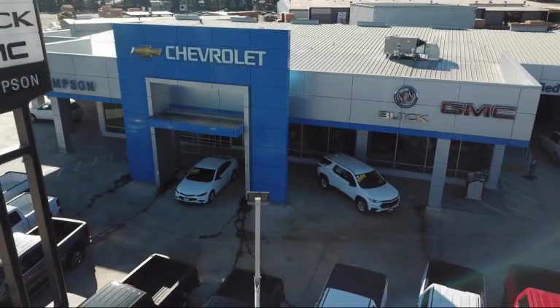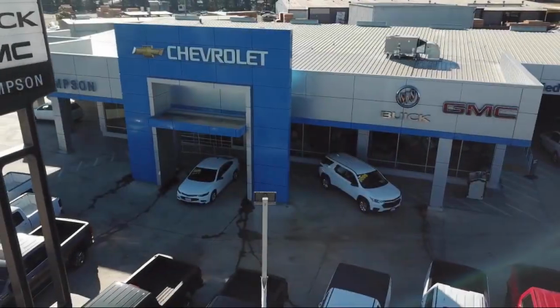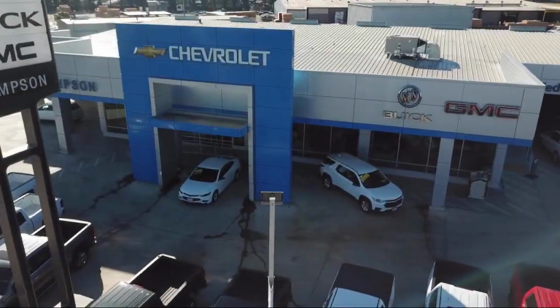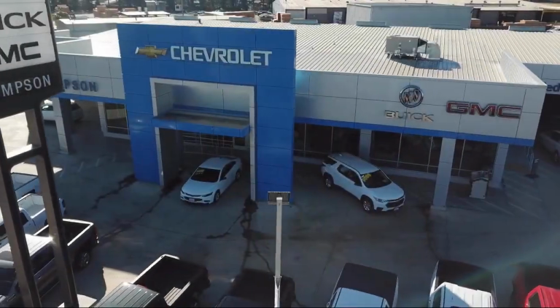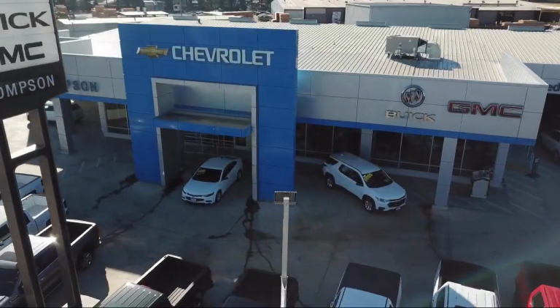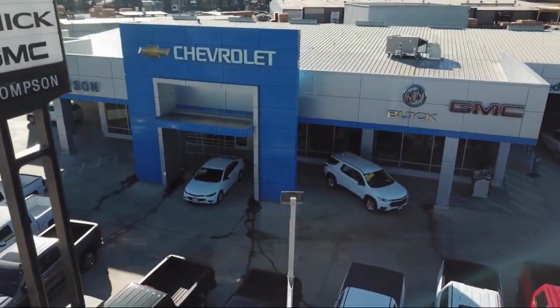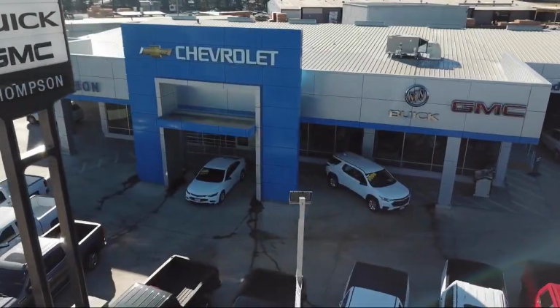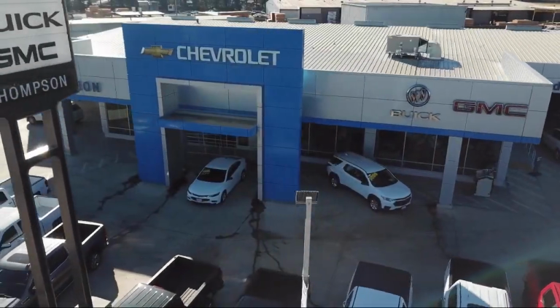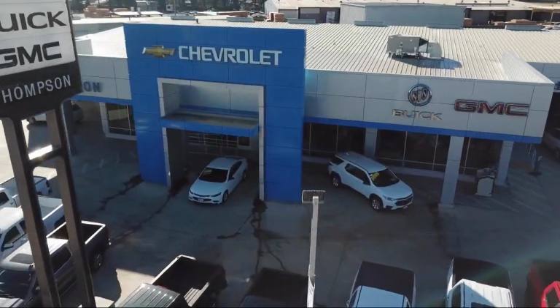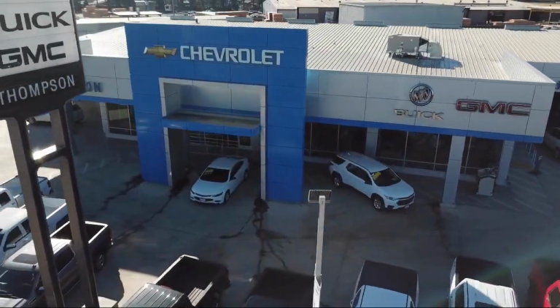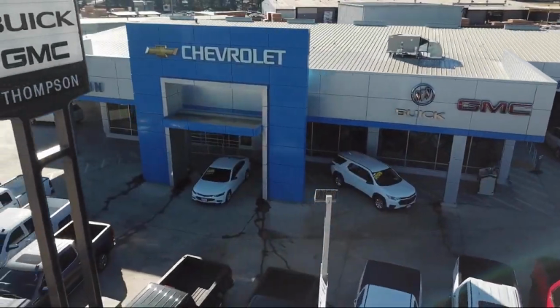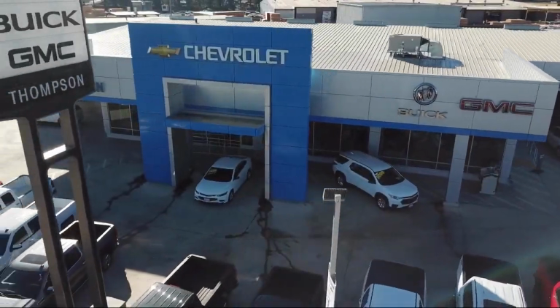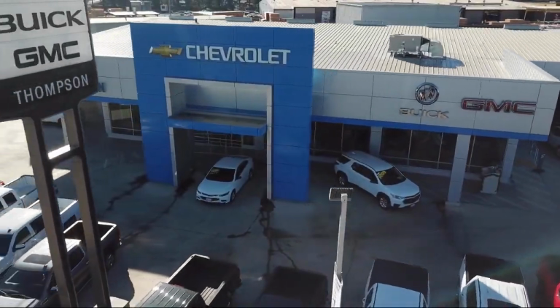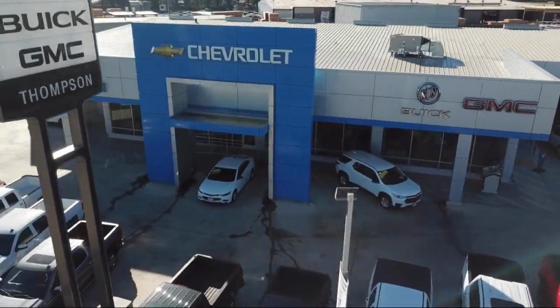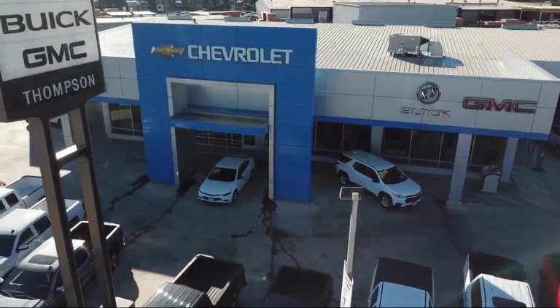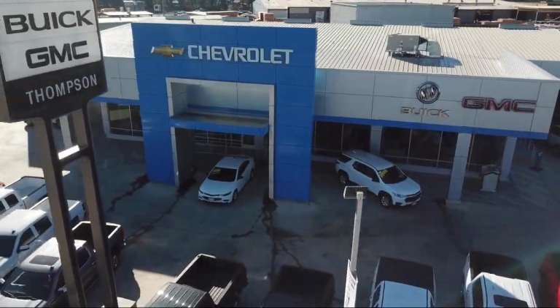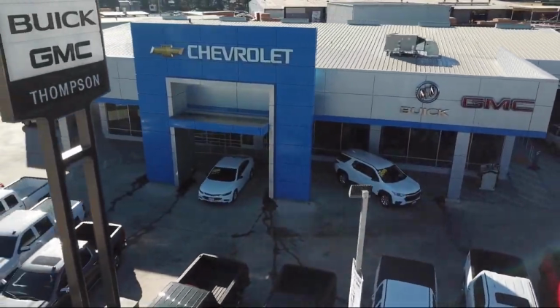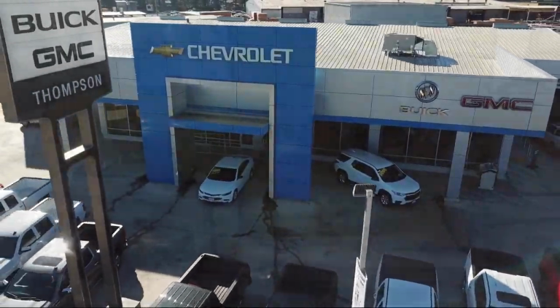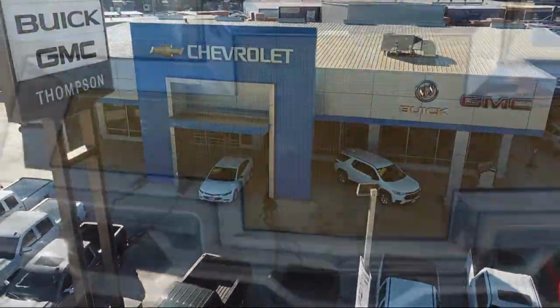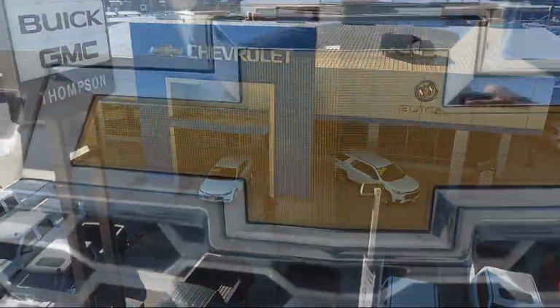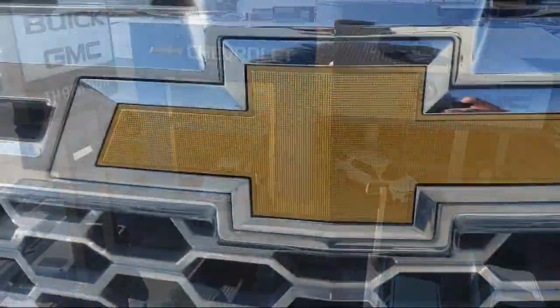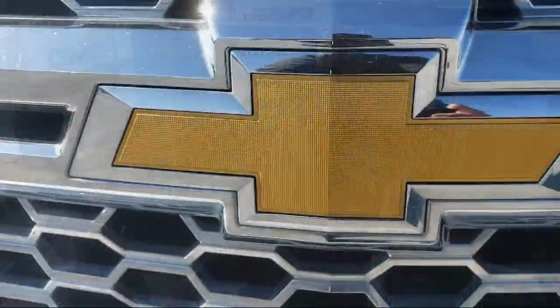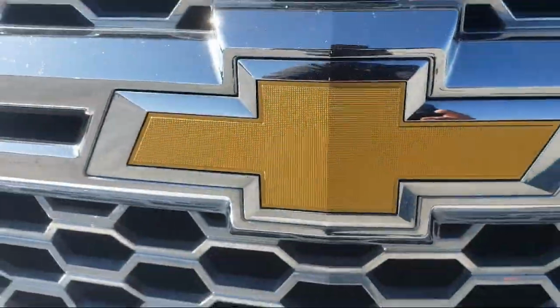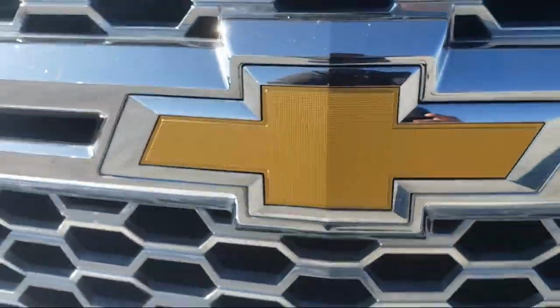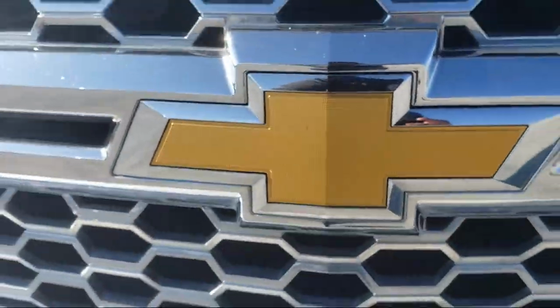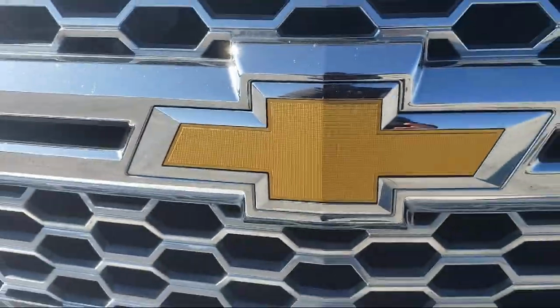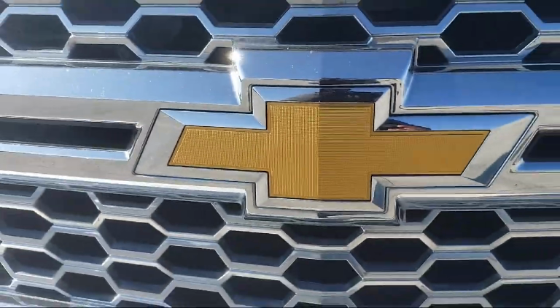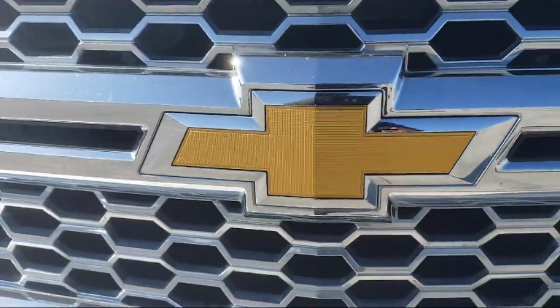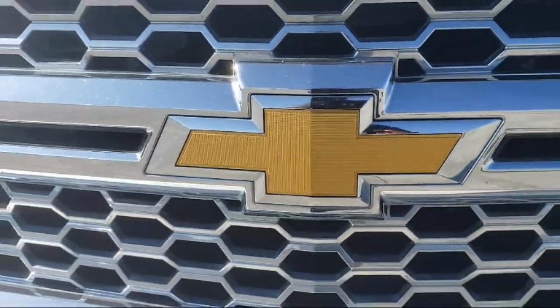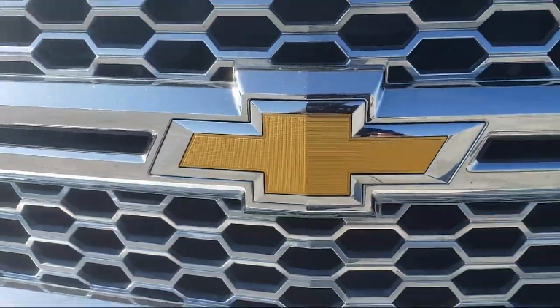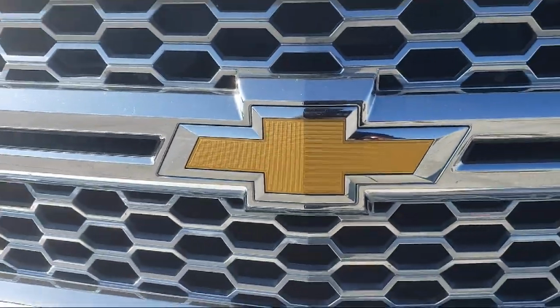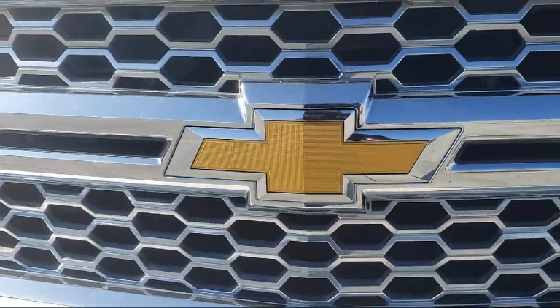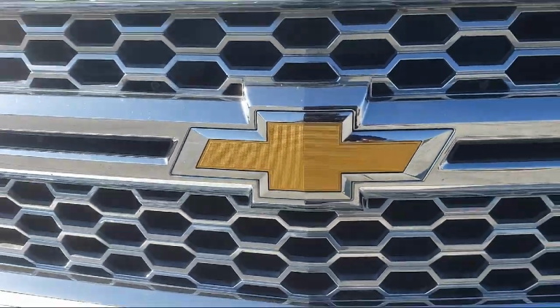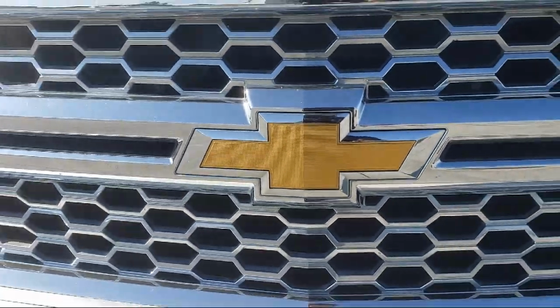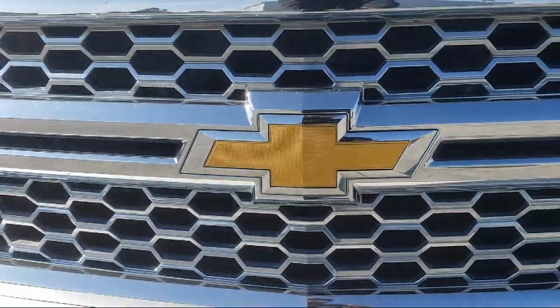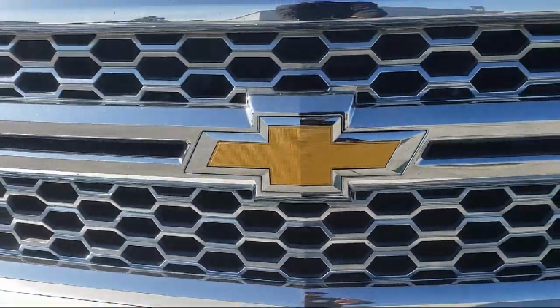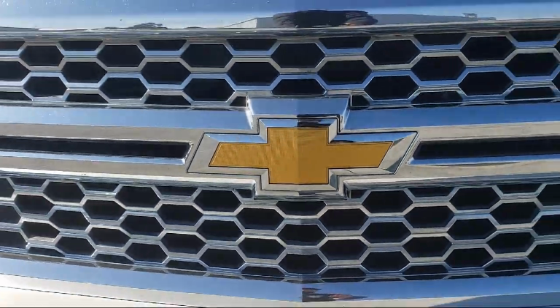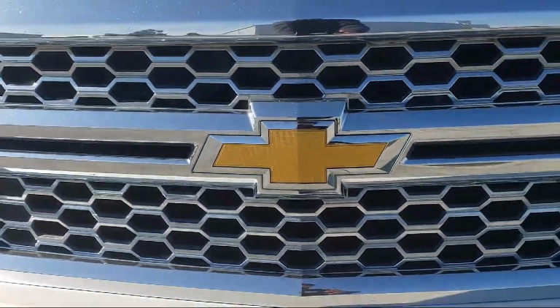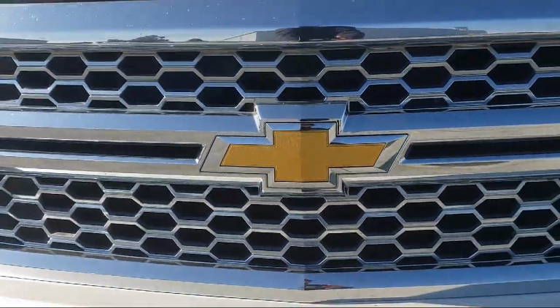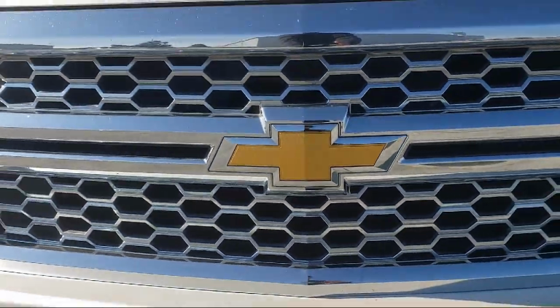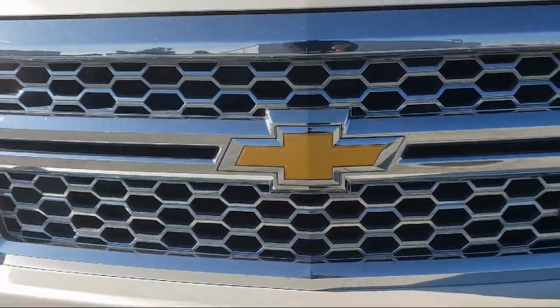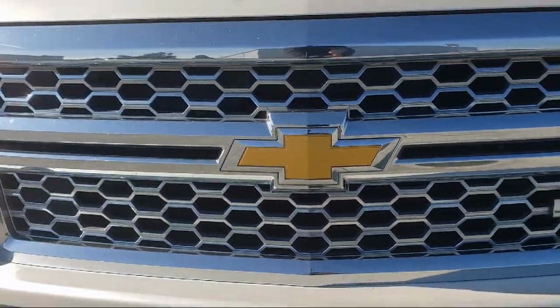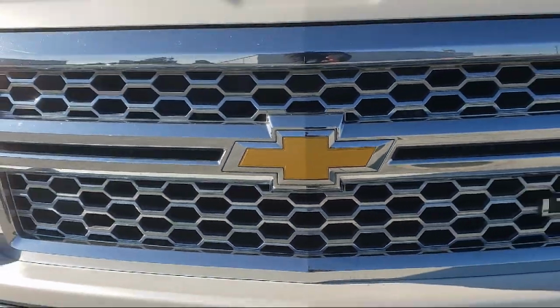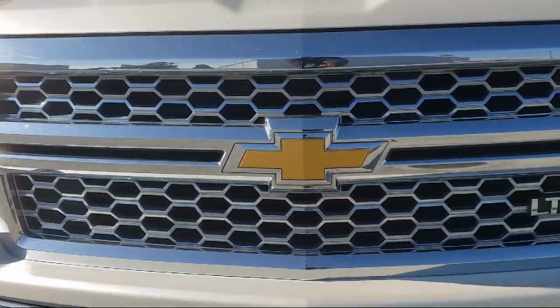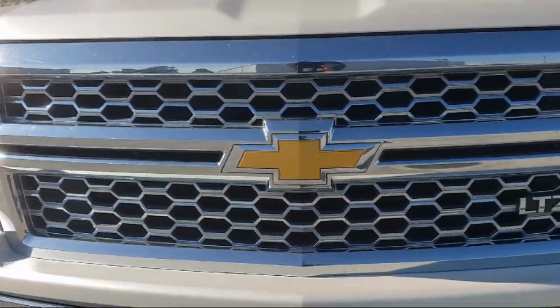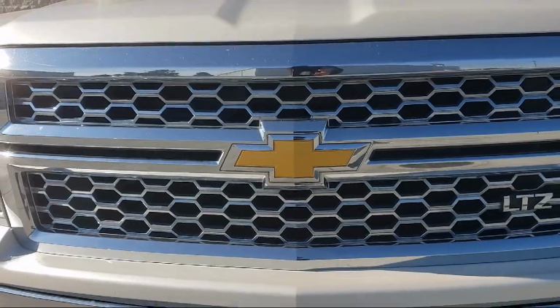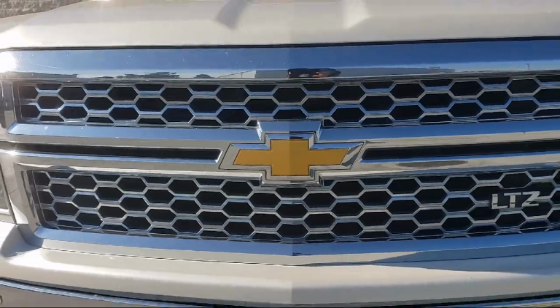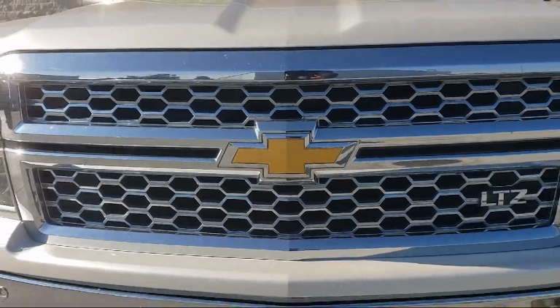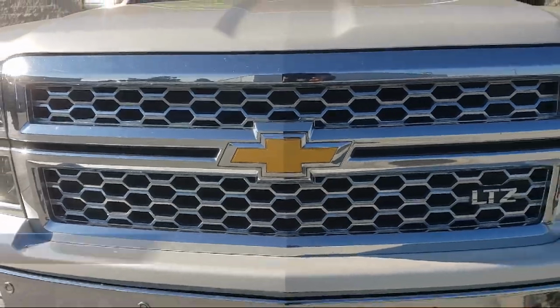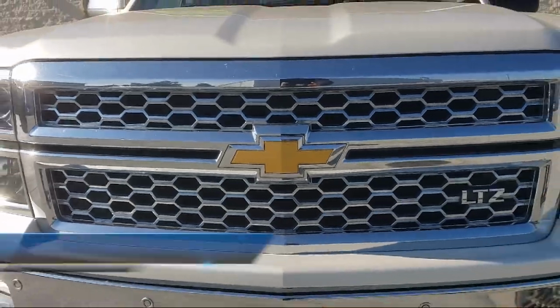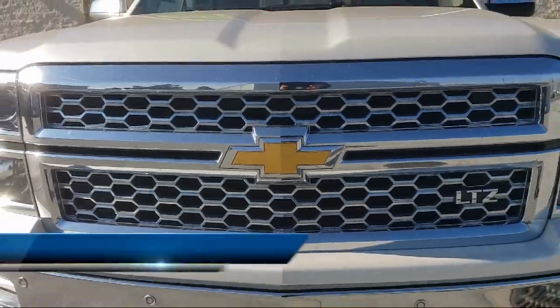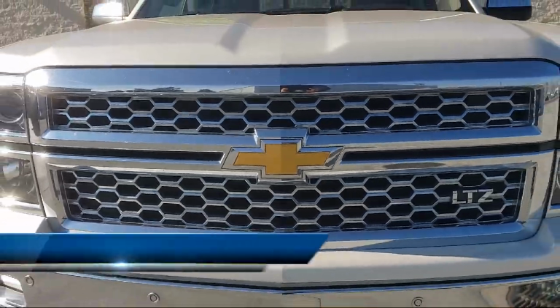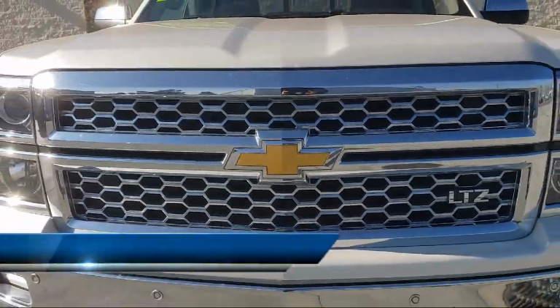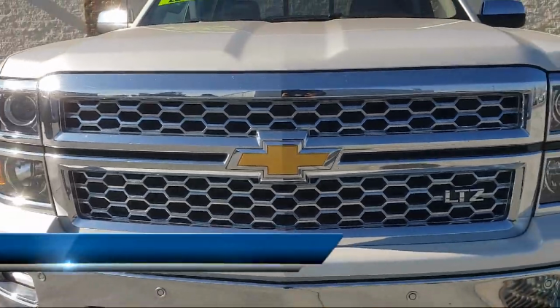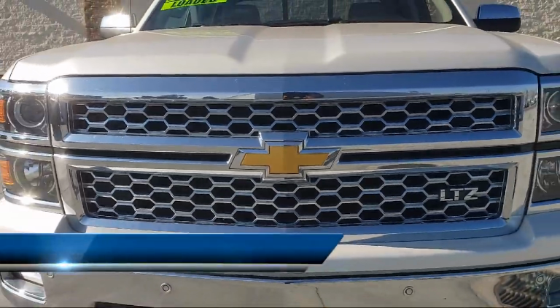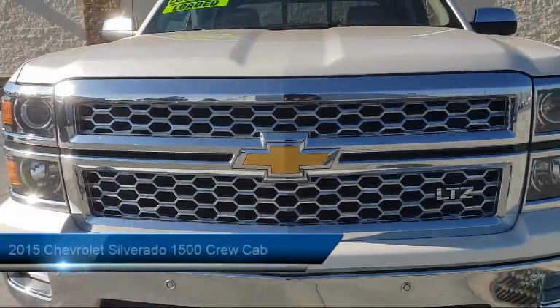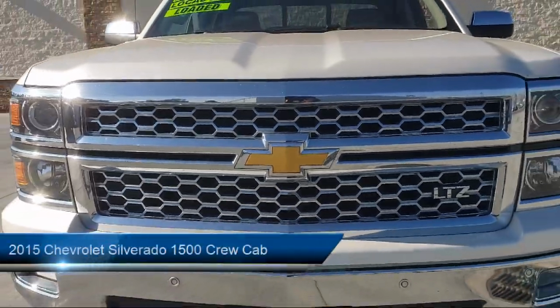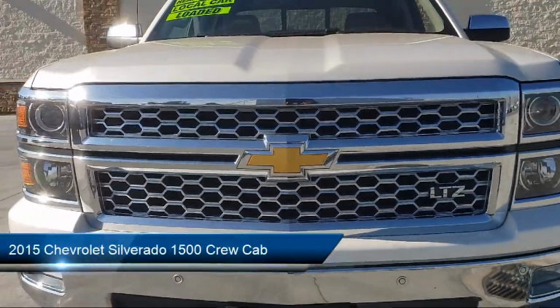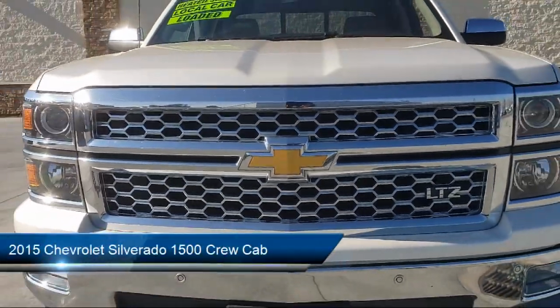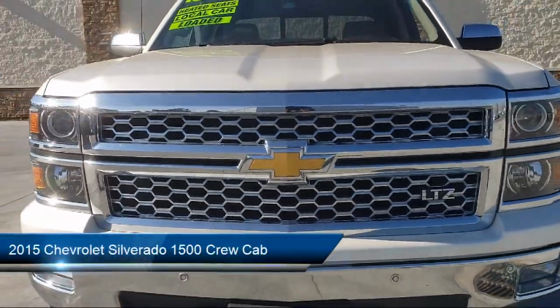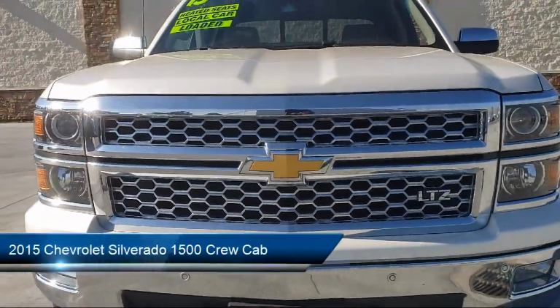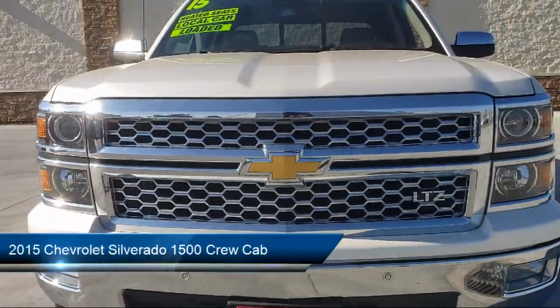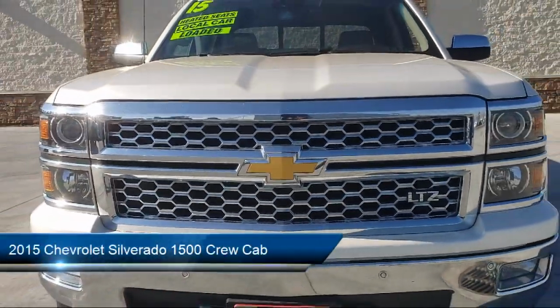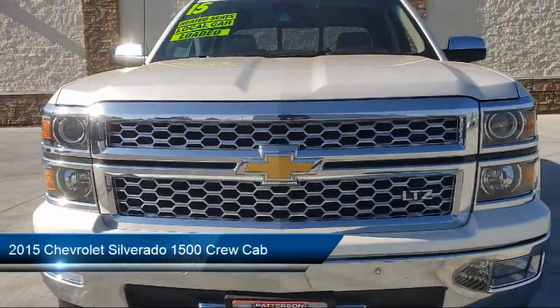Welcome to Thompson Chevrolet, and here's a look at one of our pre-owned vehicles from our great selection of cars, trucks, and SUVs.